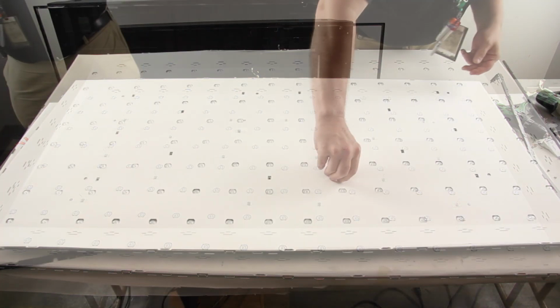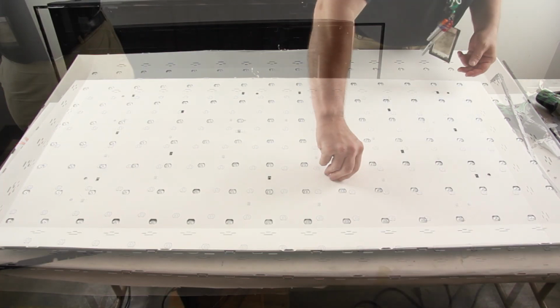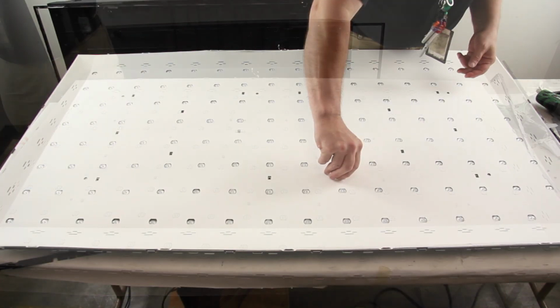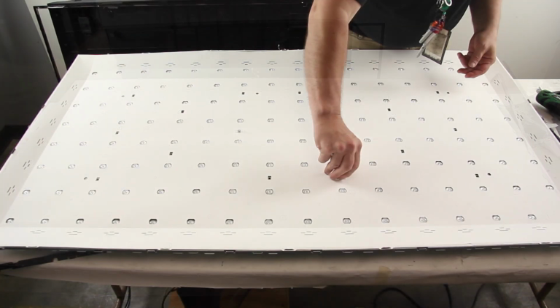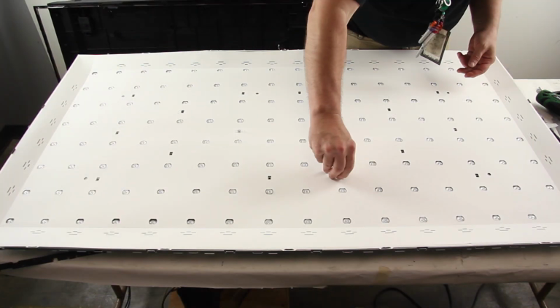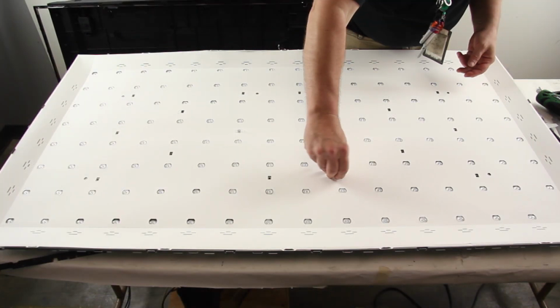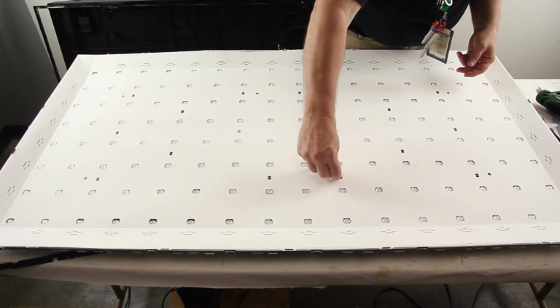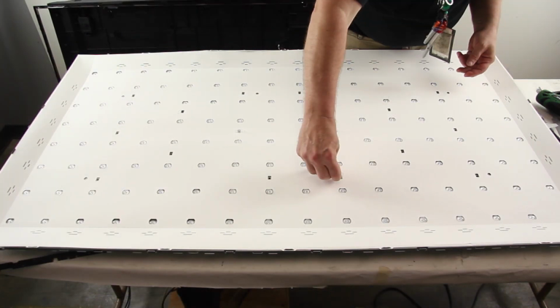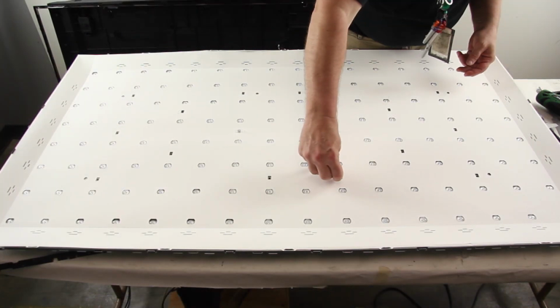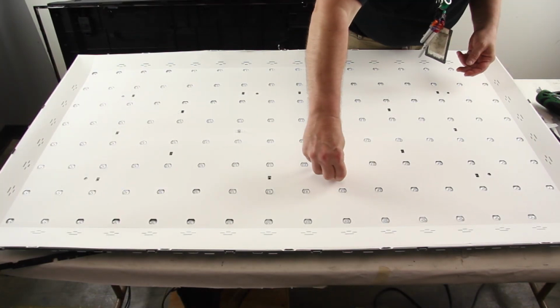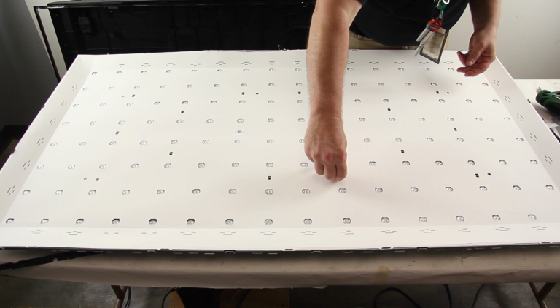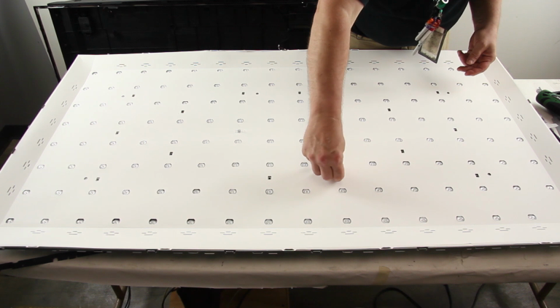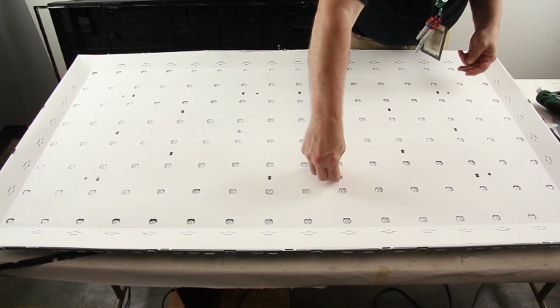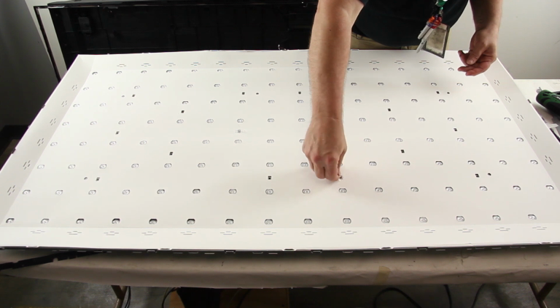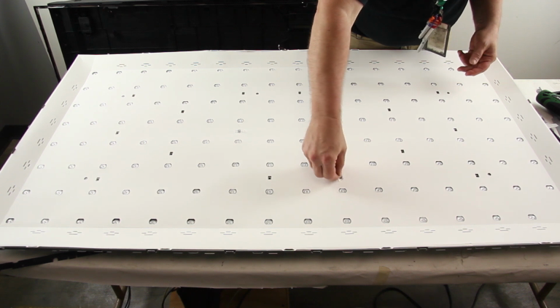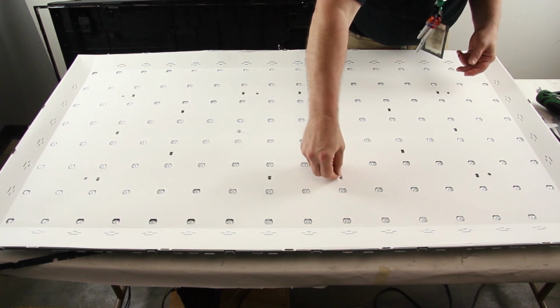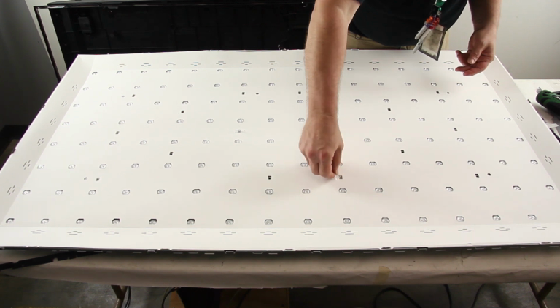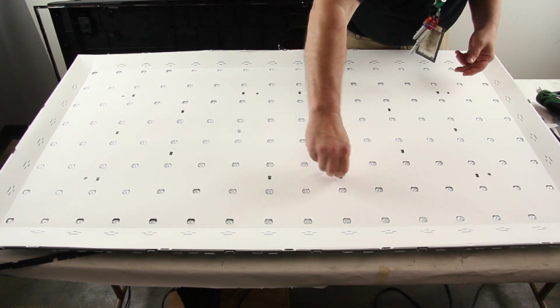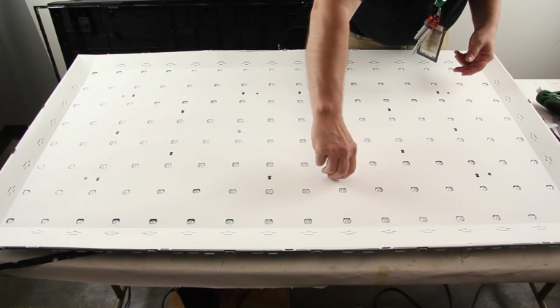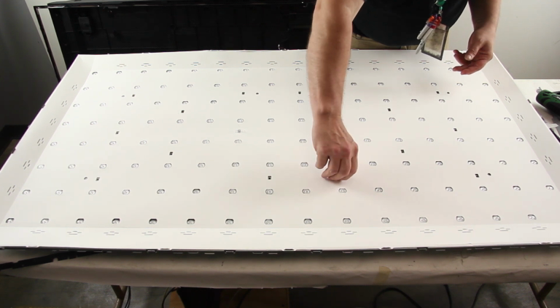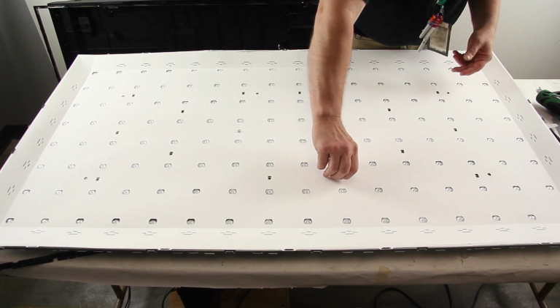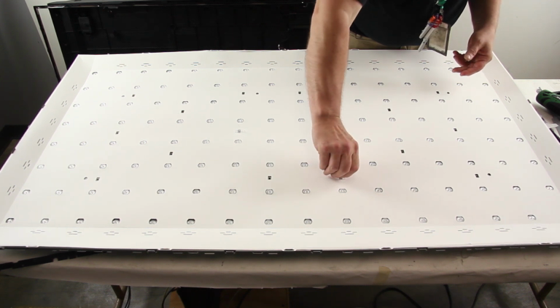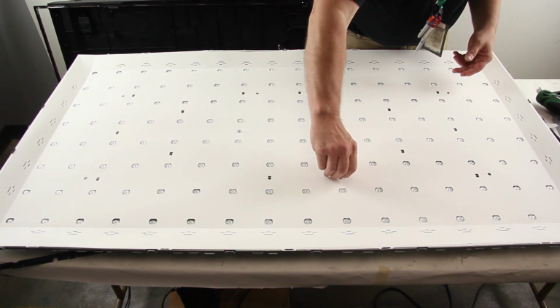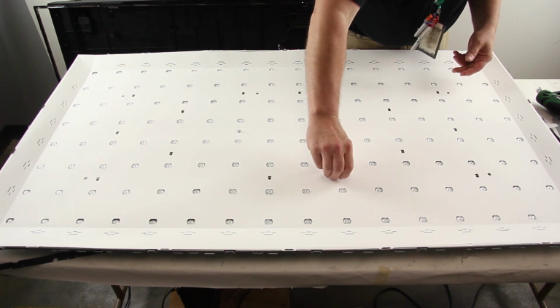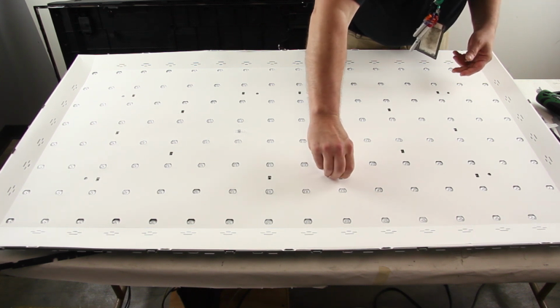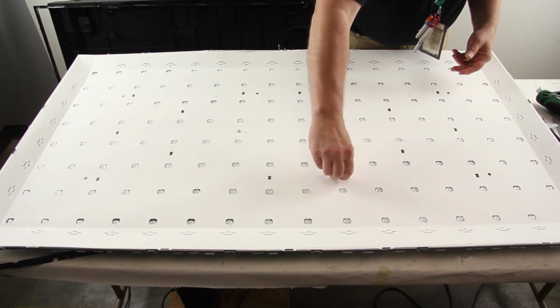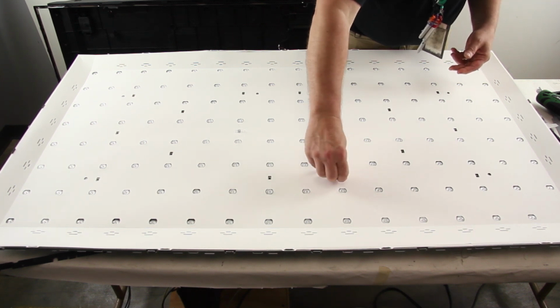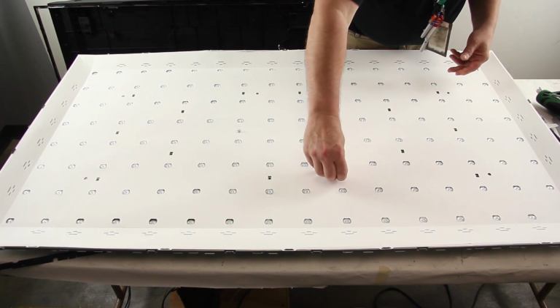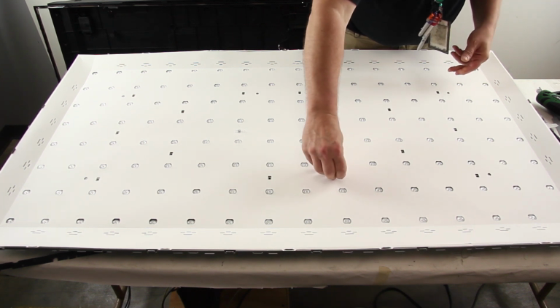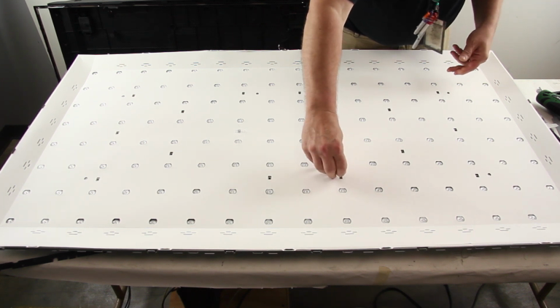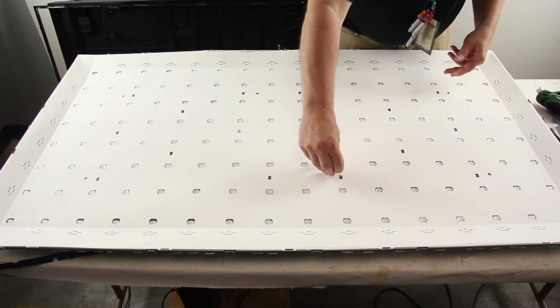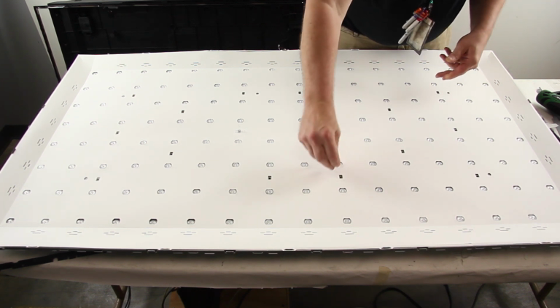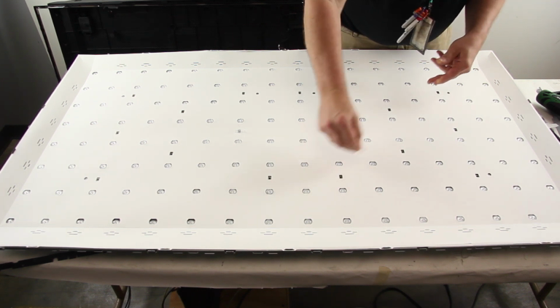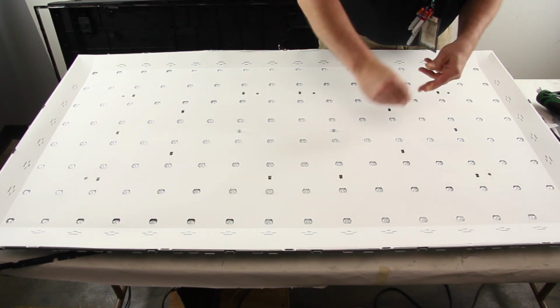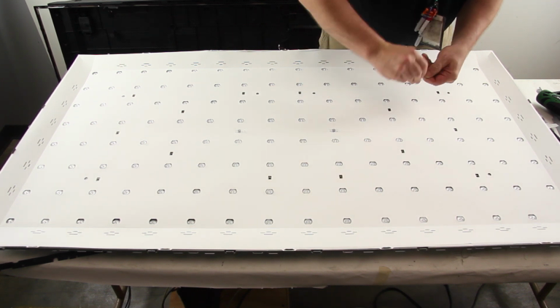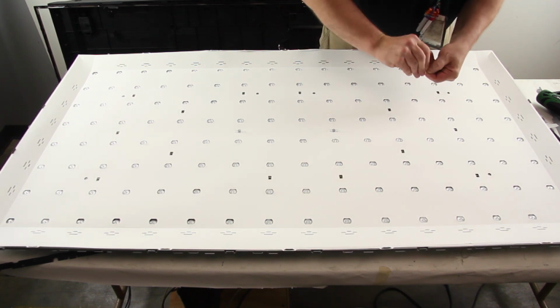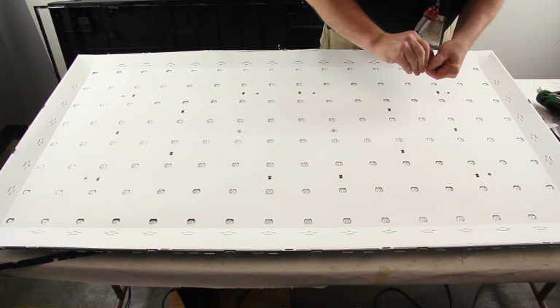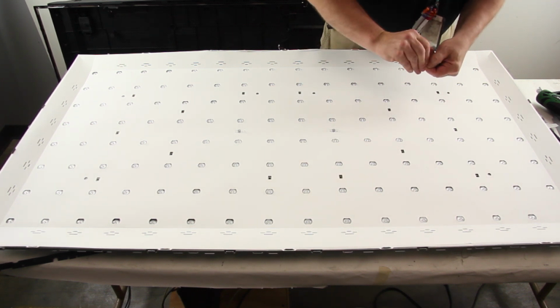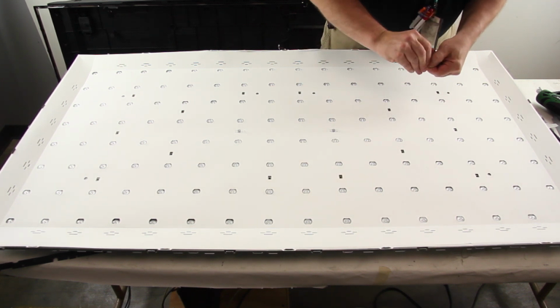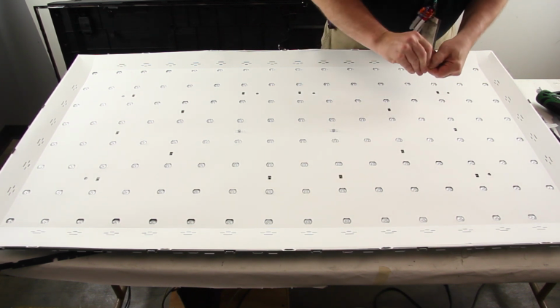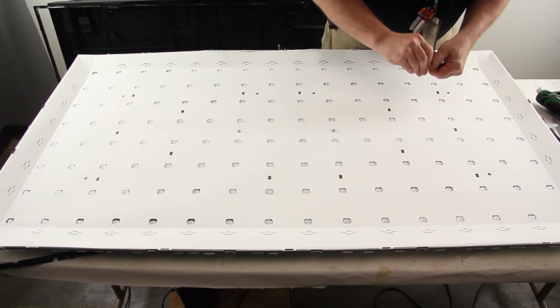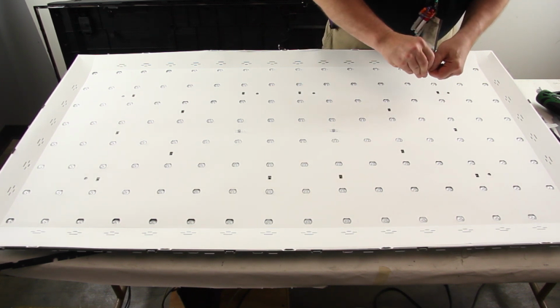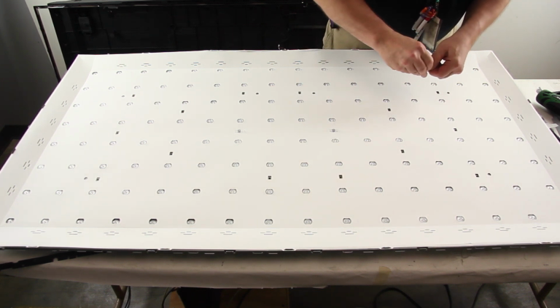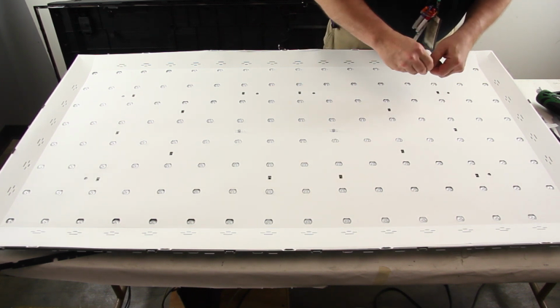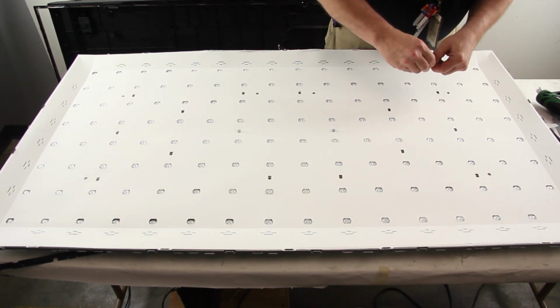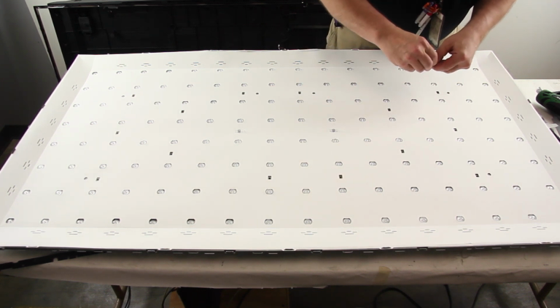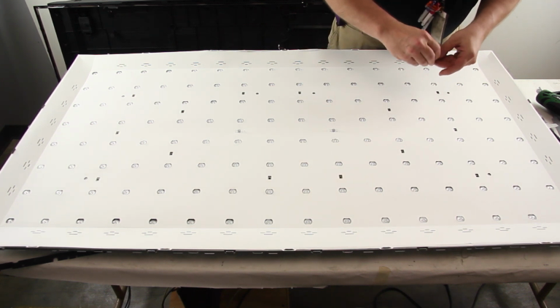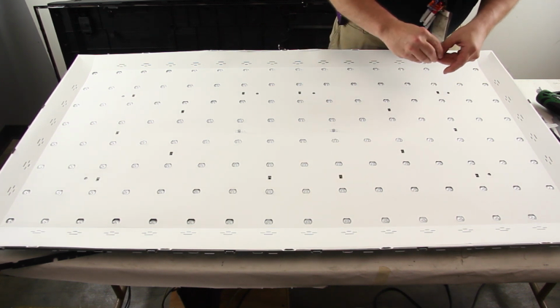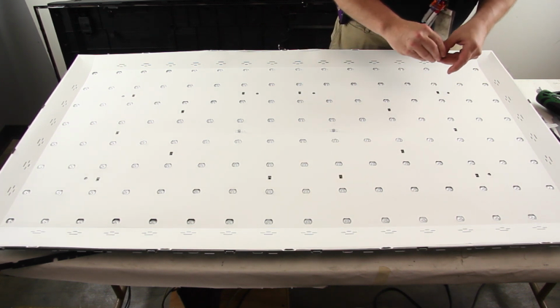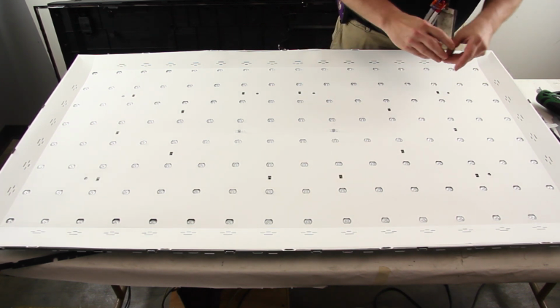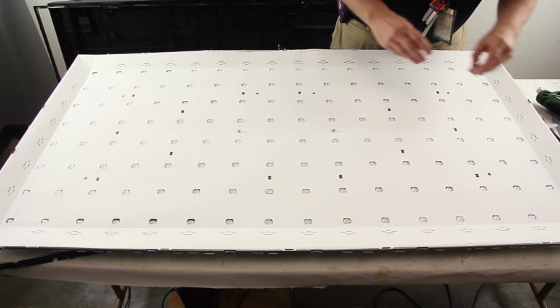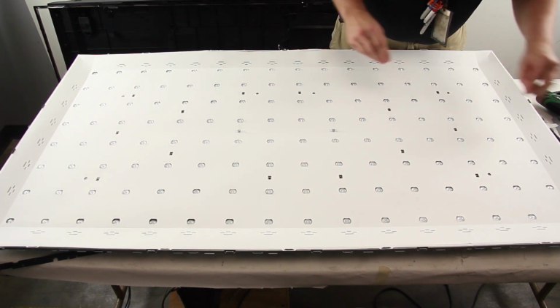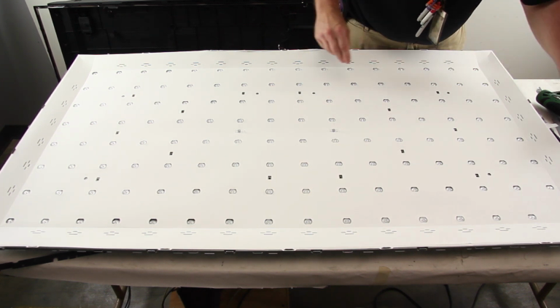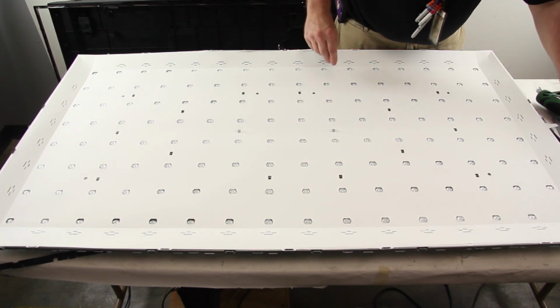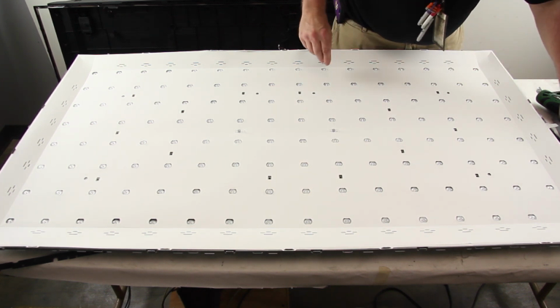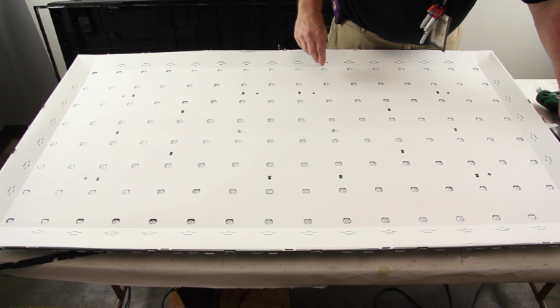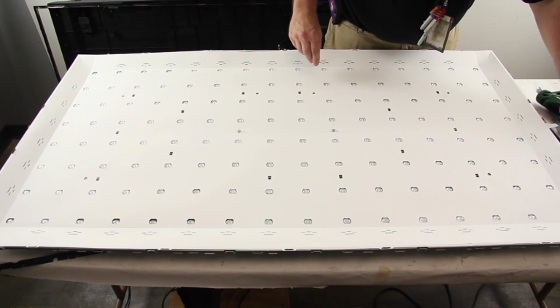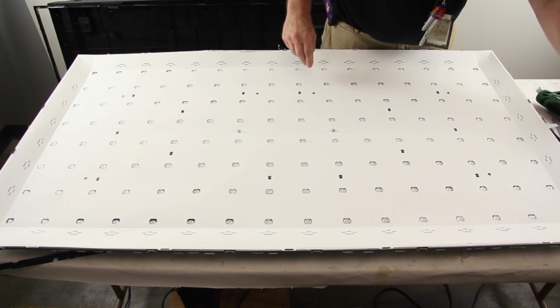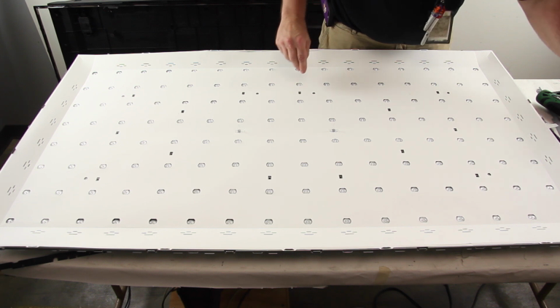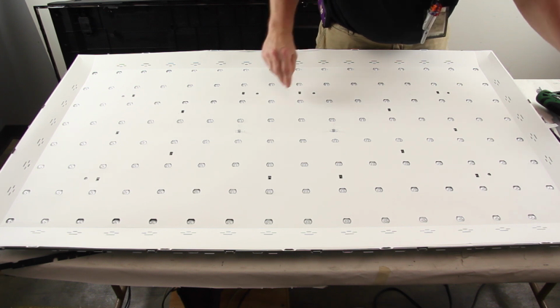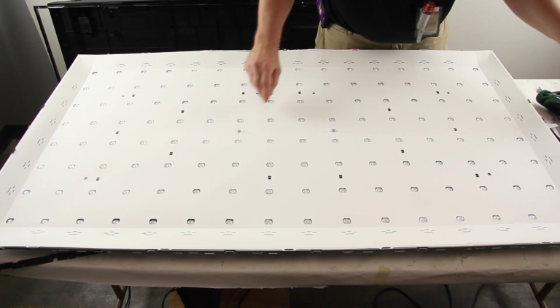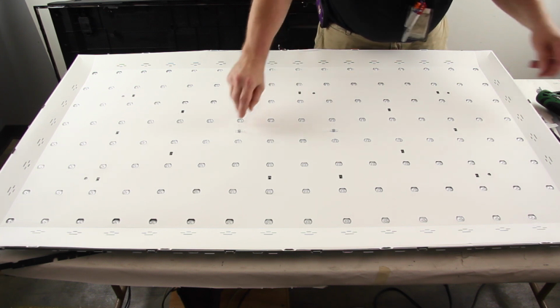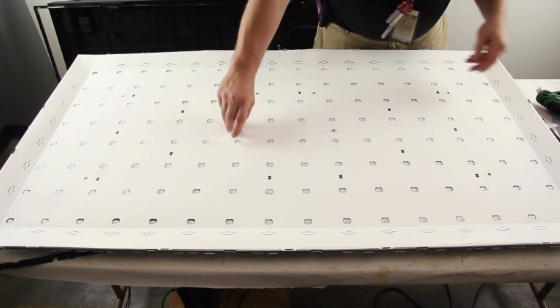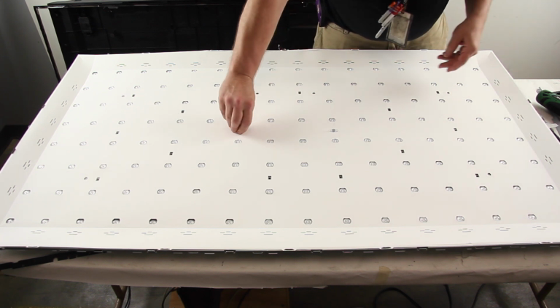Remove the plastic clips. When doing so, you may need to pinch them from the board side of the chassis to remove them.